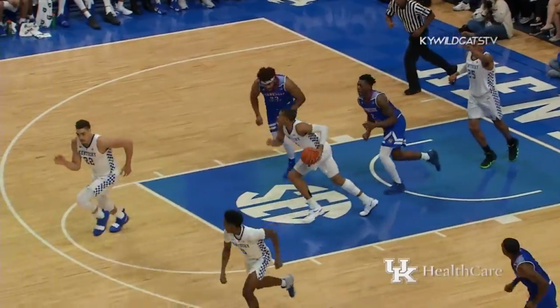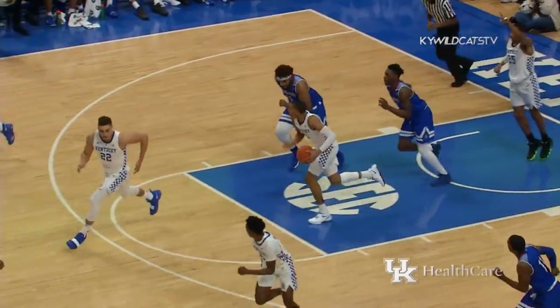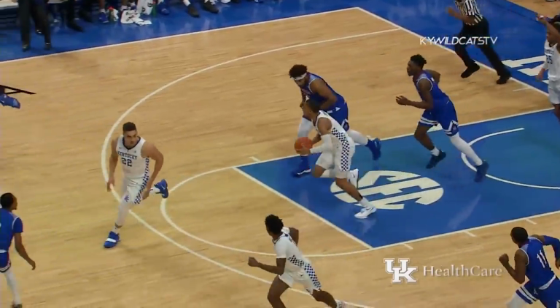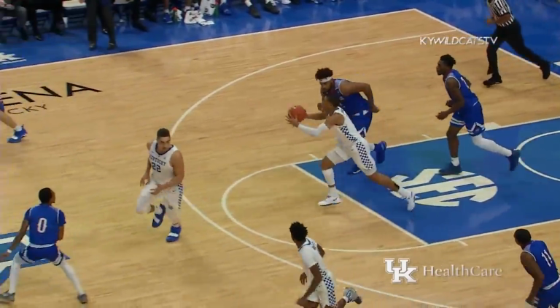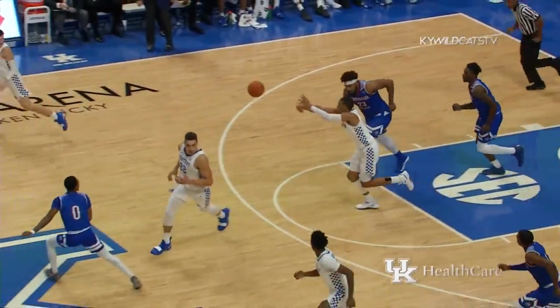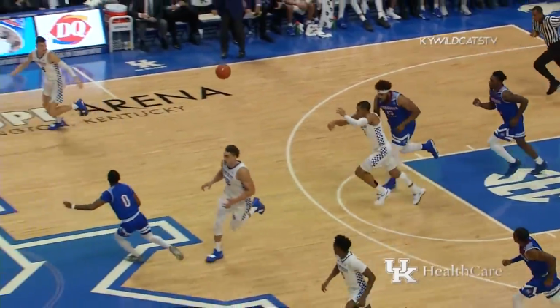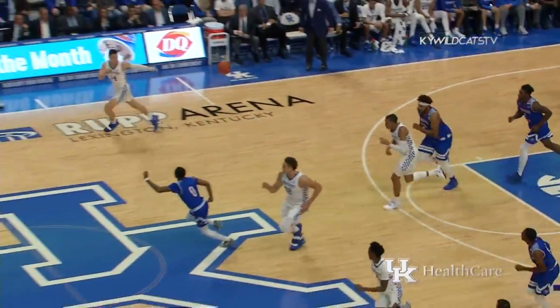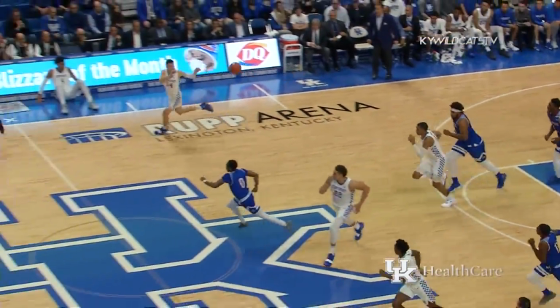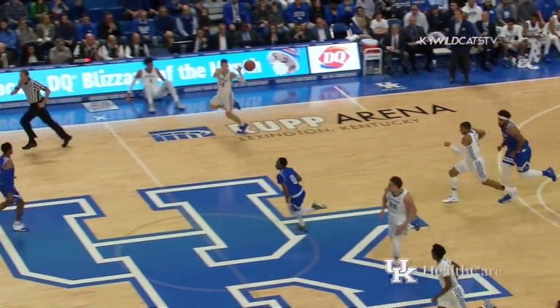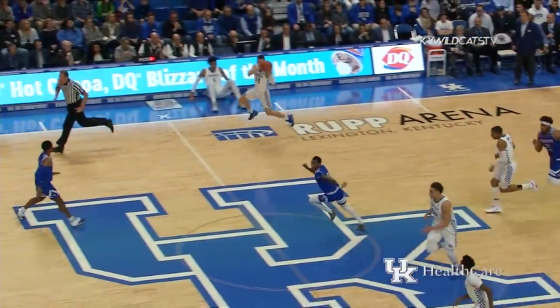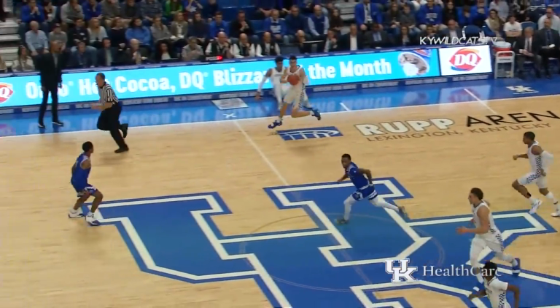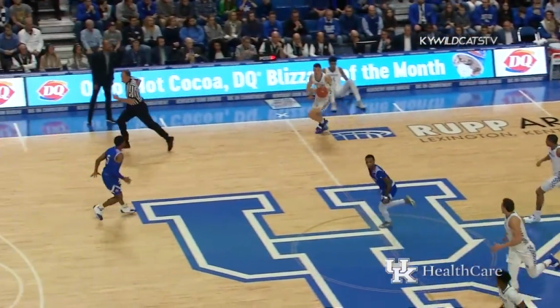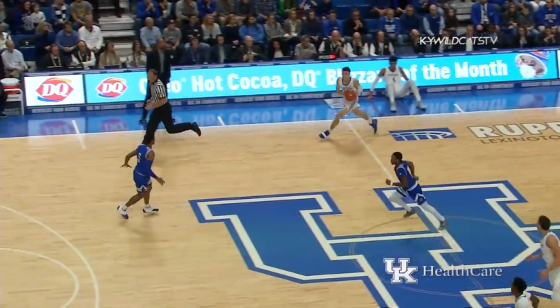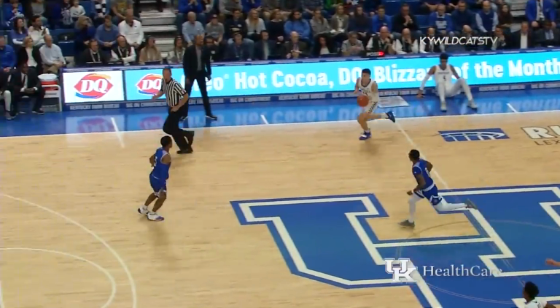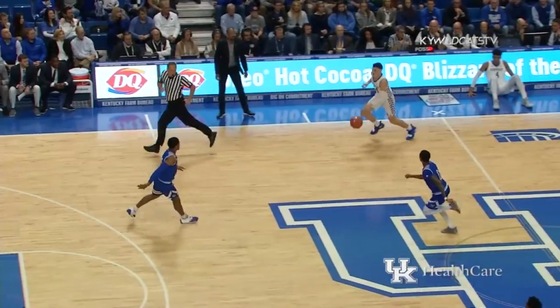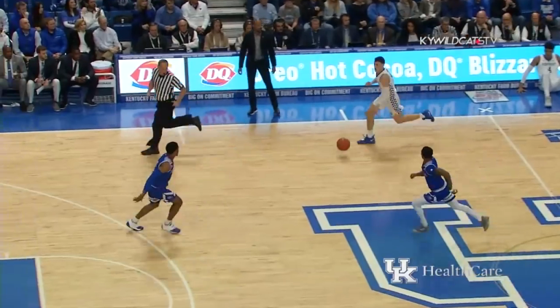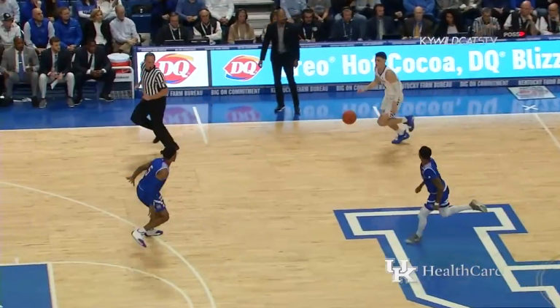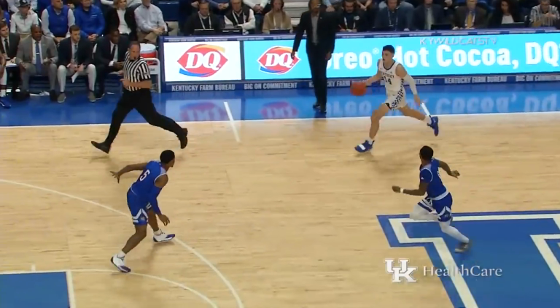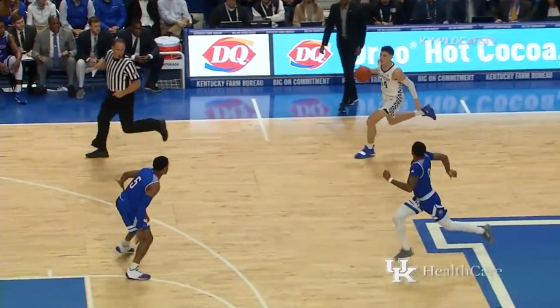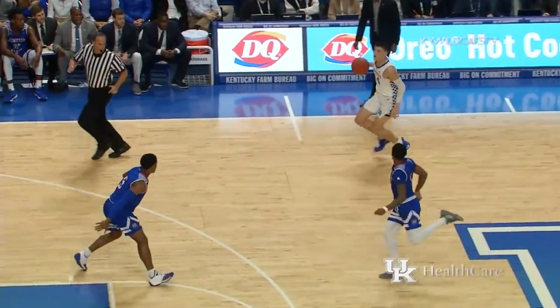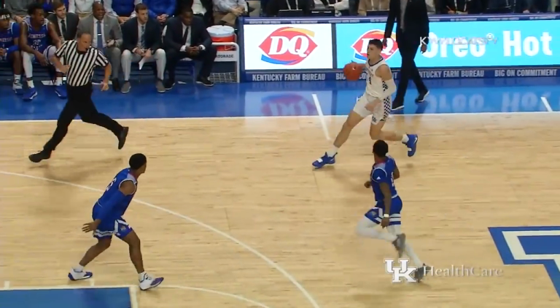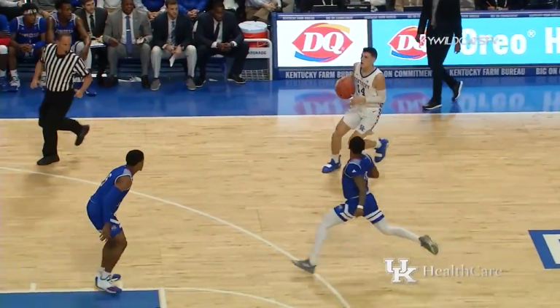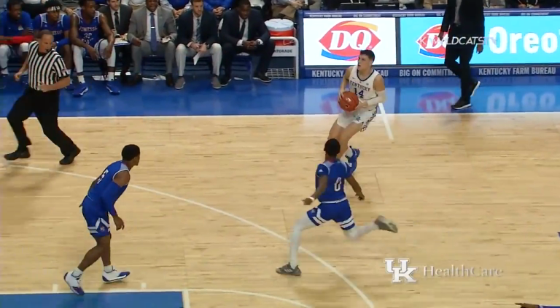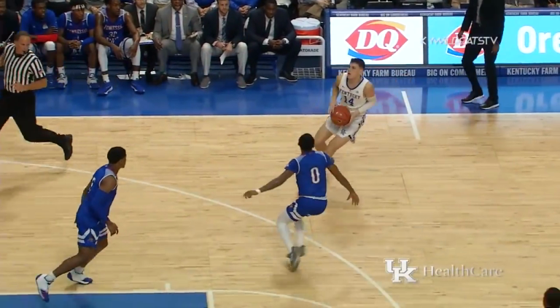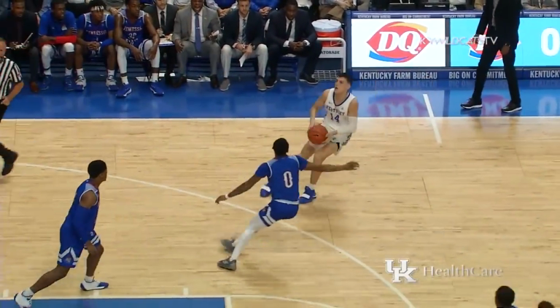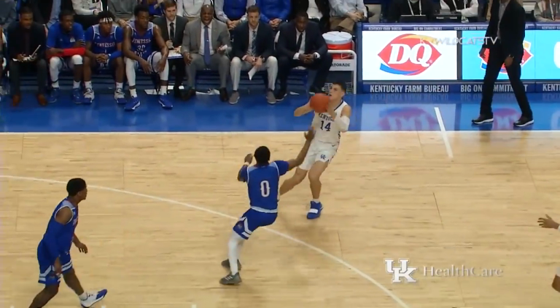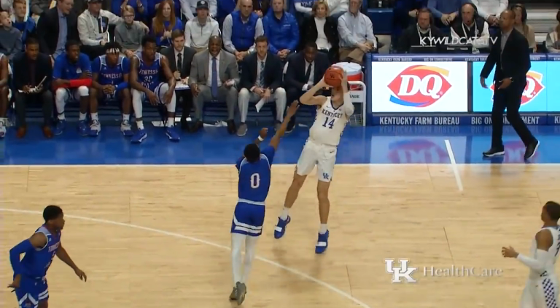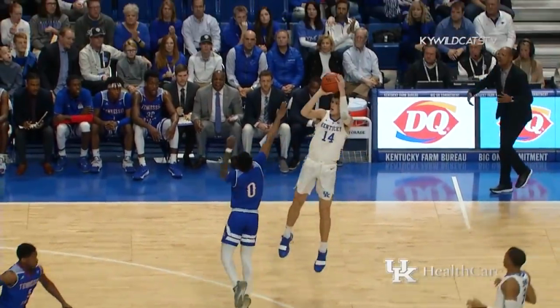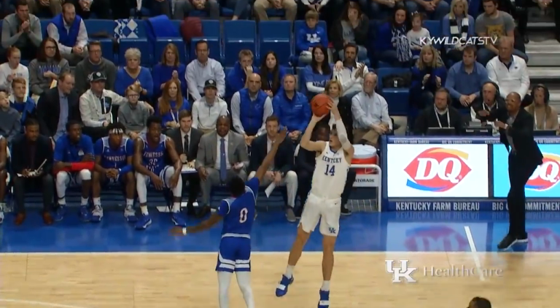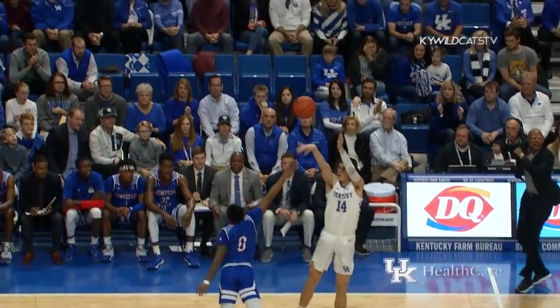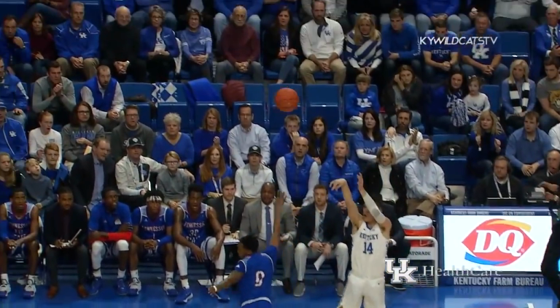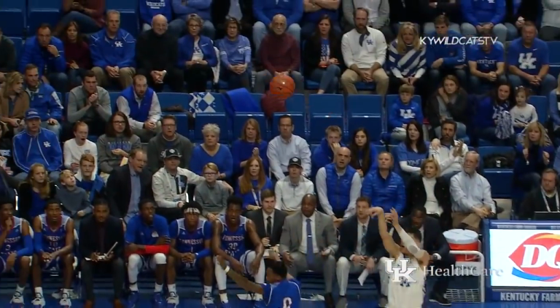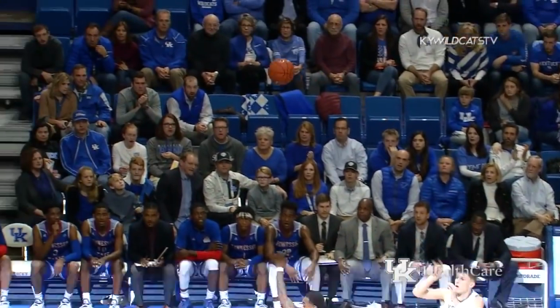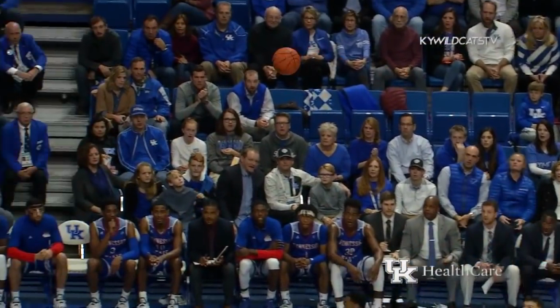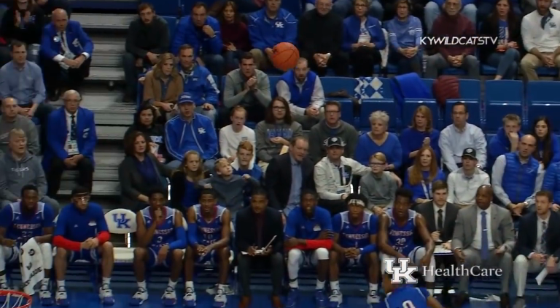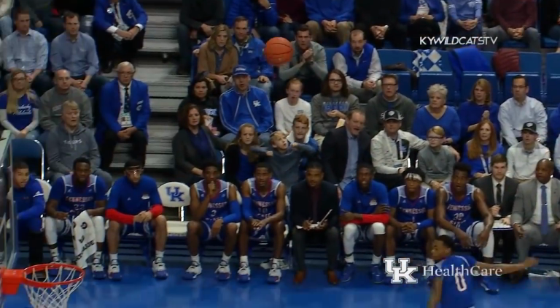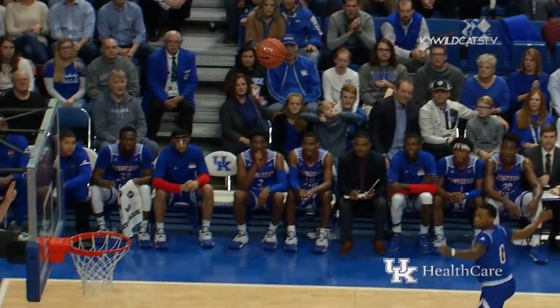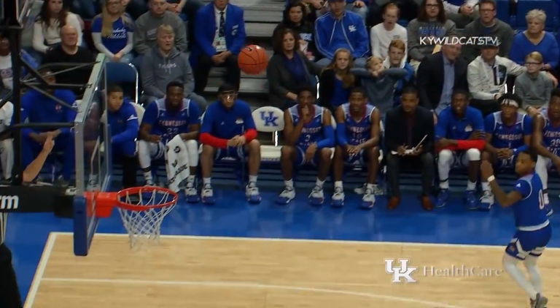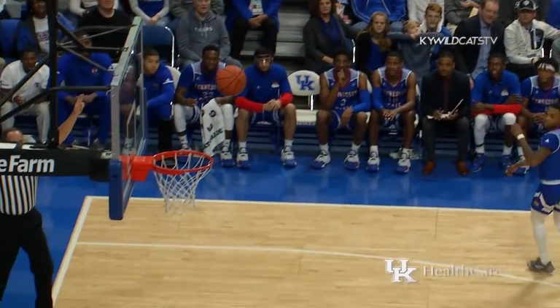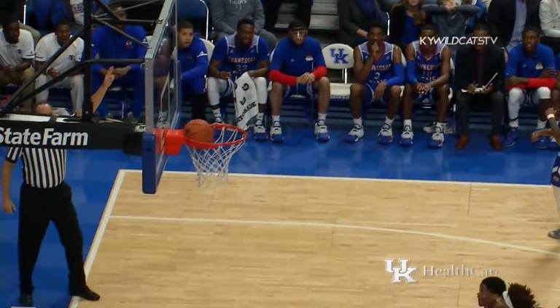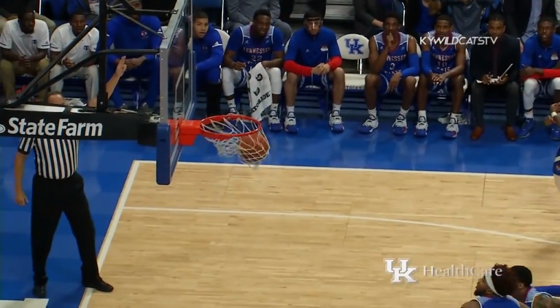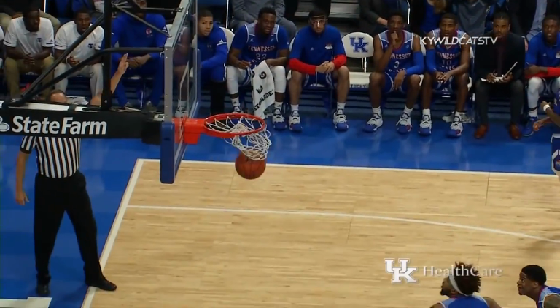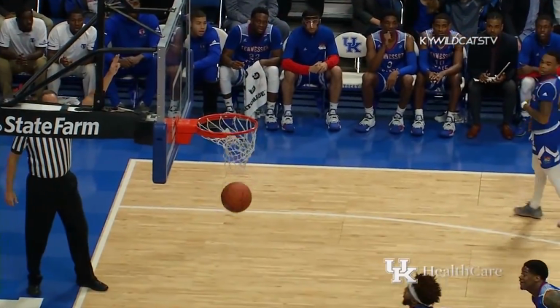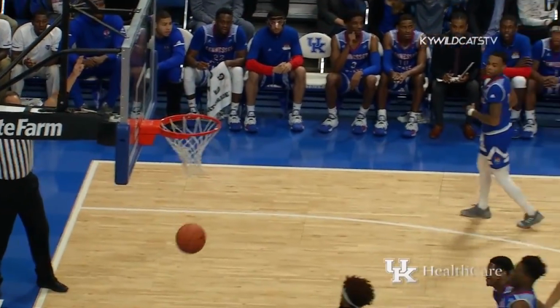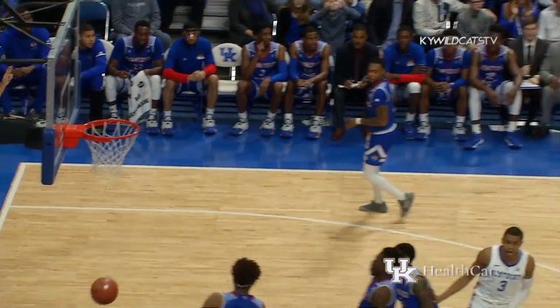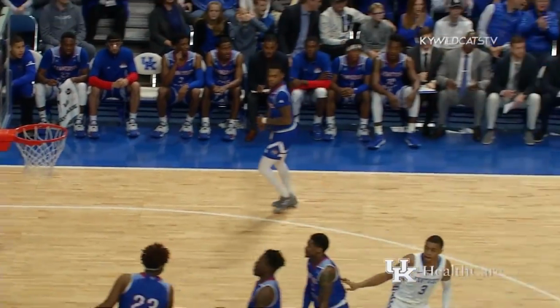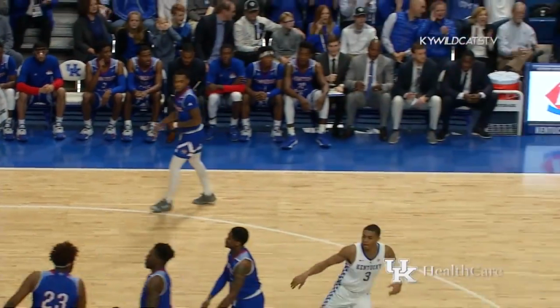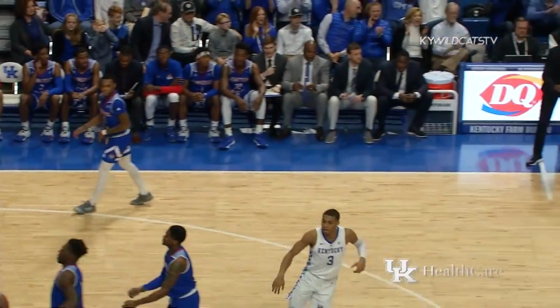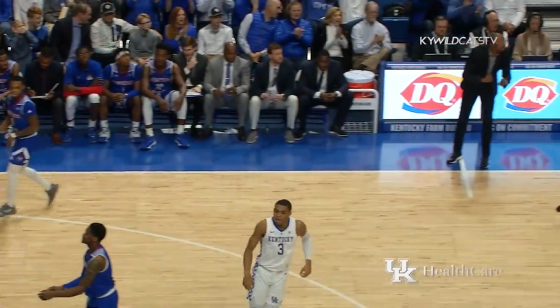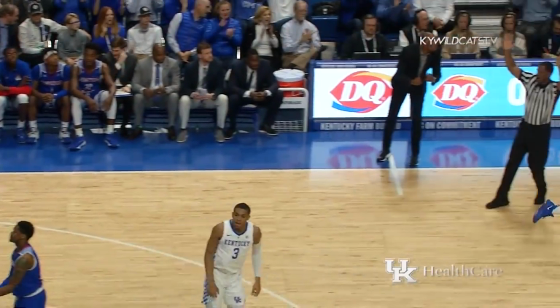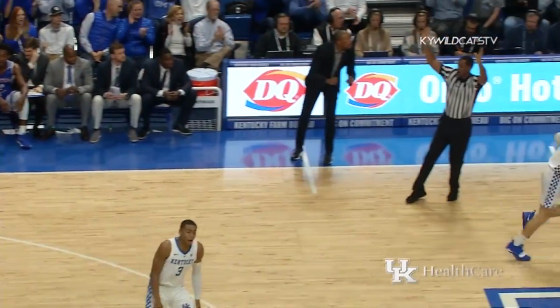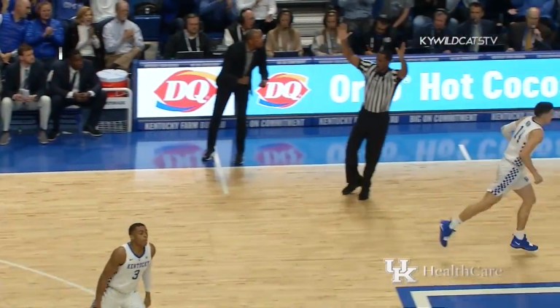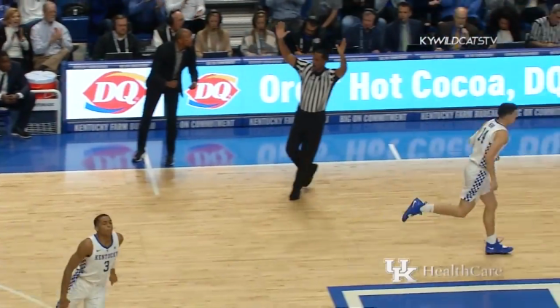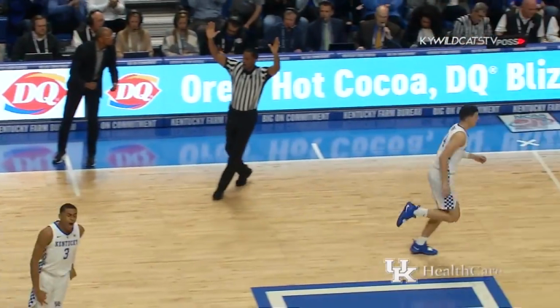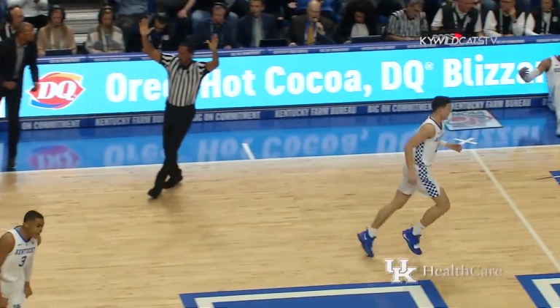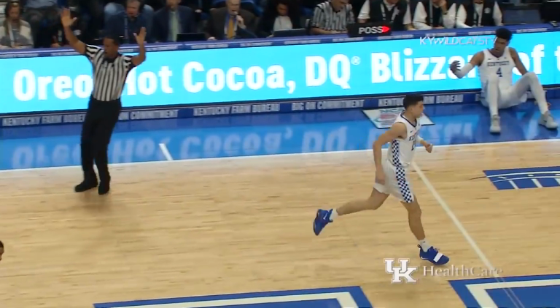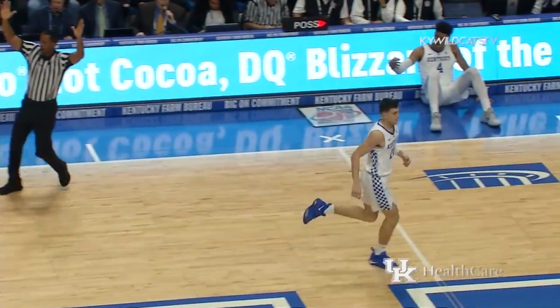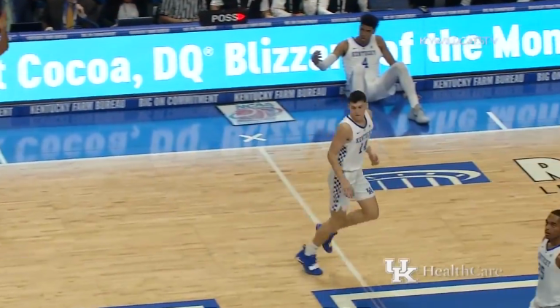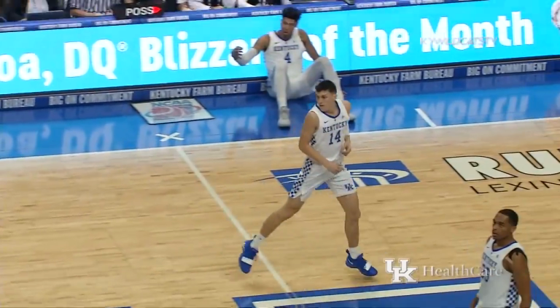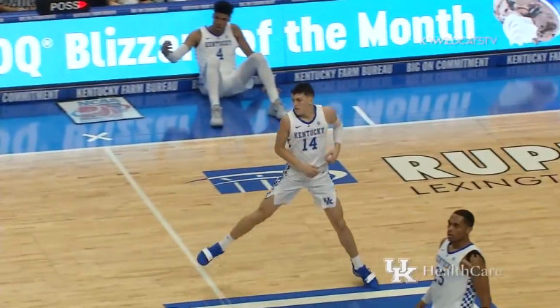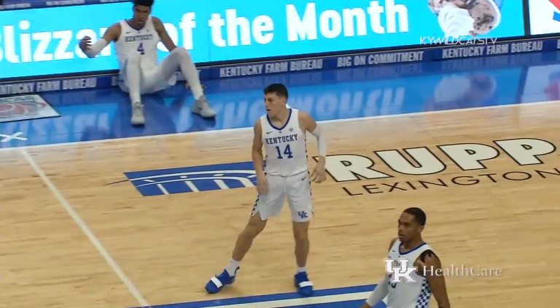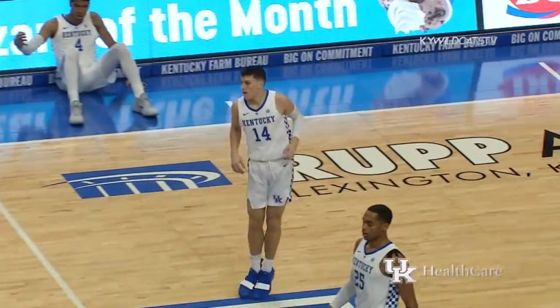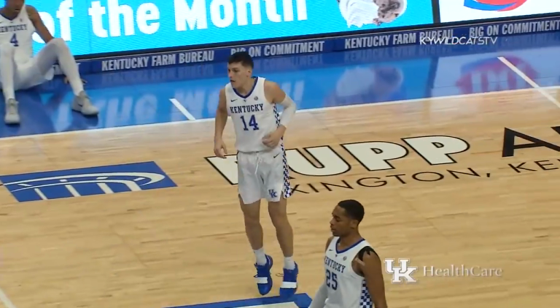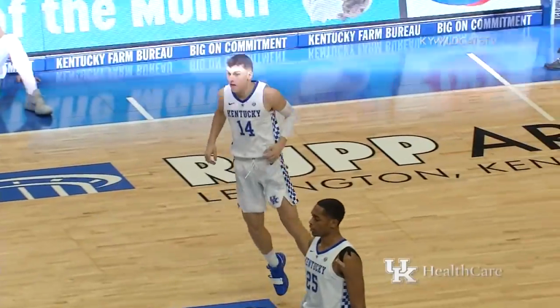Another rebound for Johnson, throws it ahead to Hero. Front court right side, pull up three, good. Kentucky has the lead.